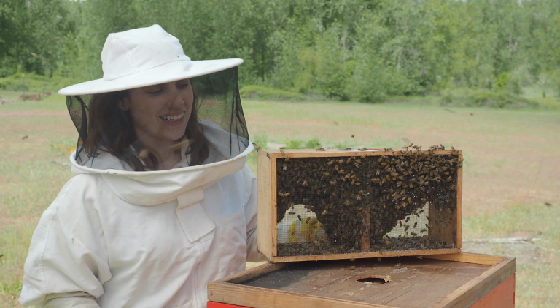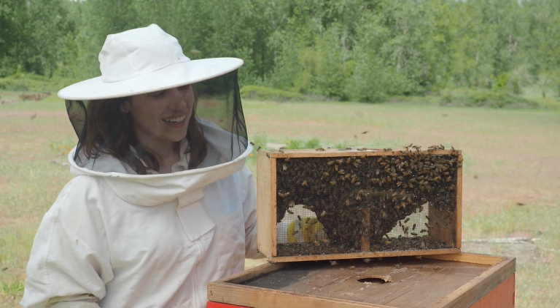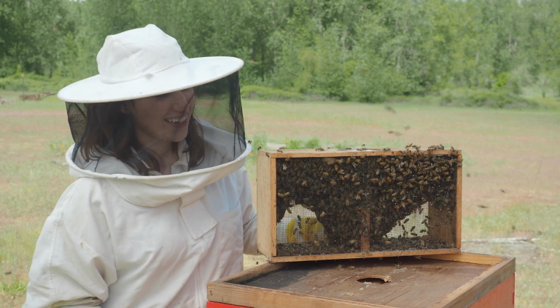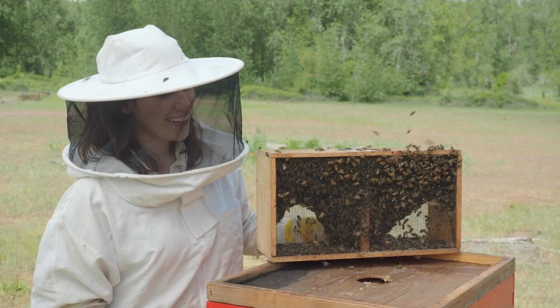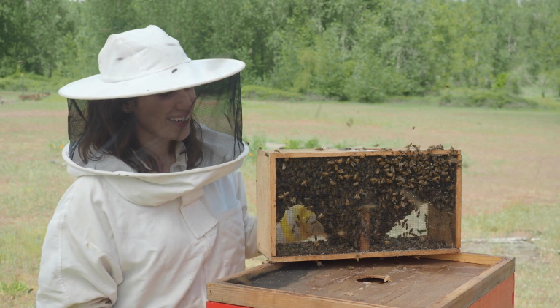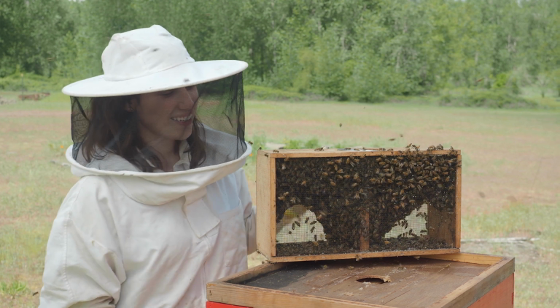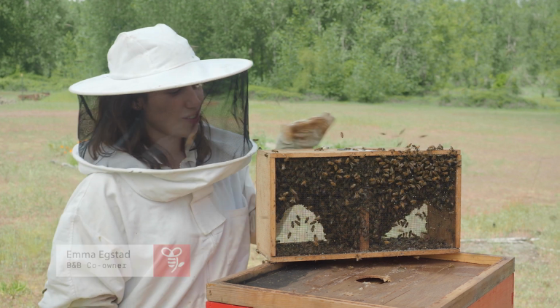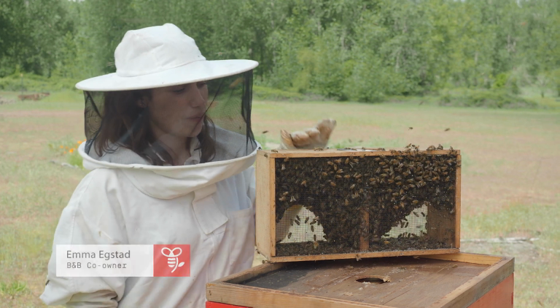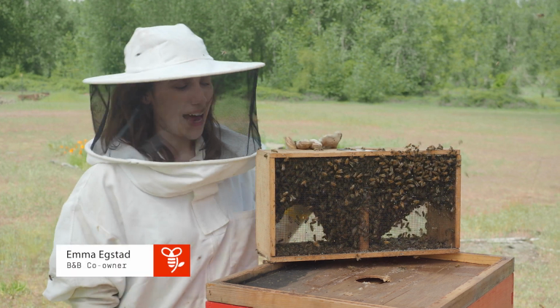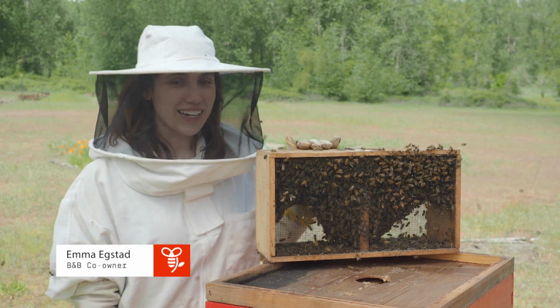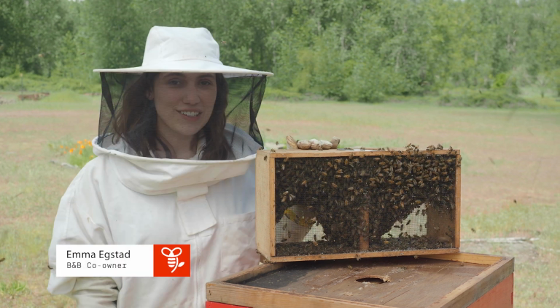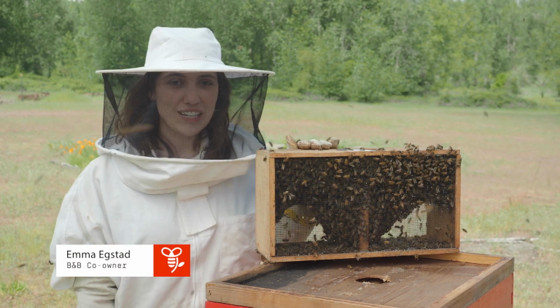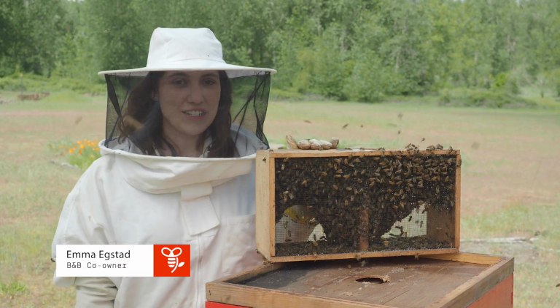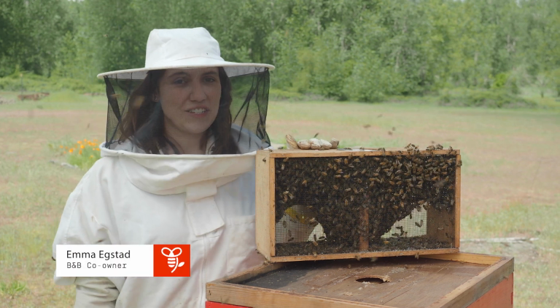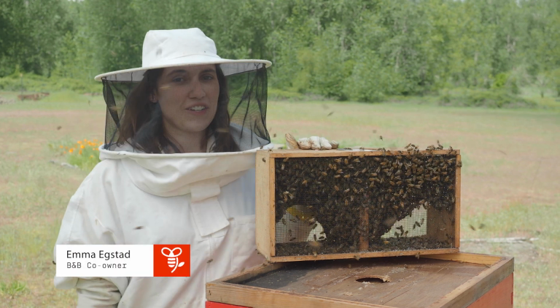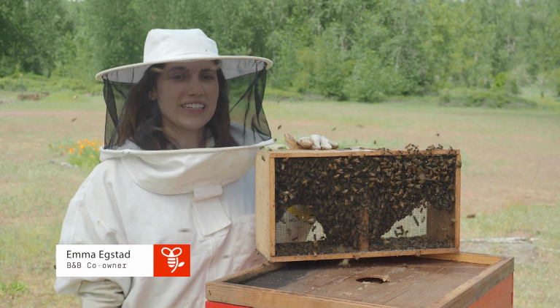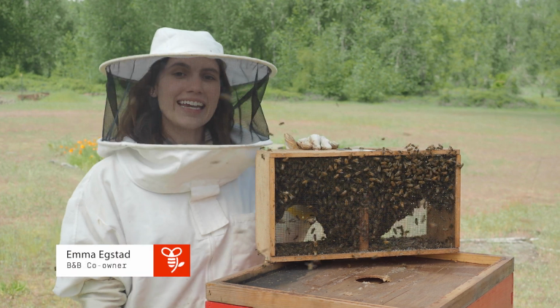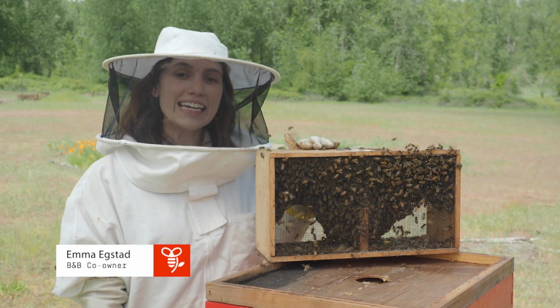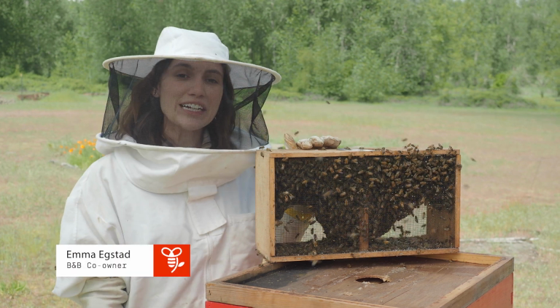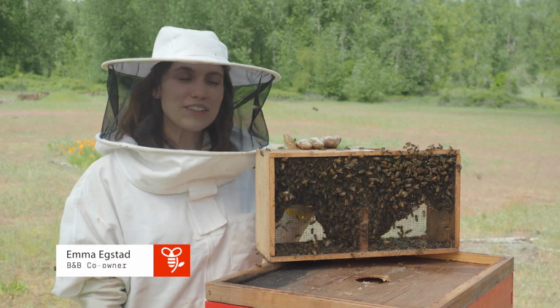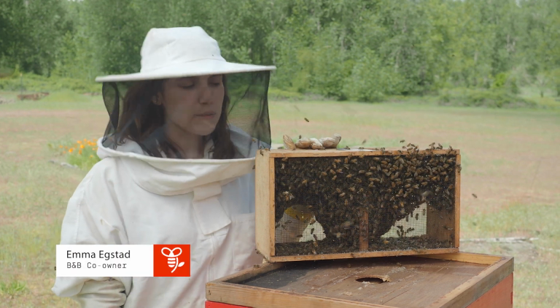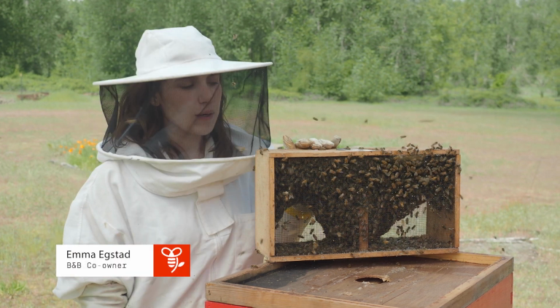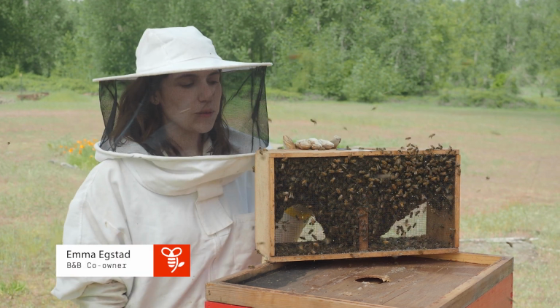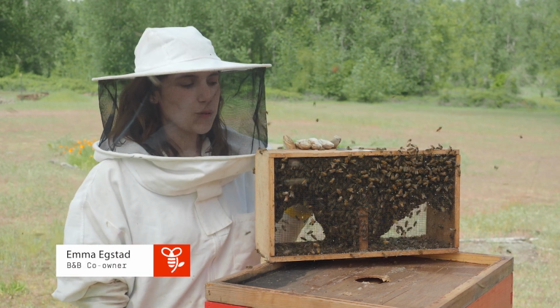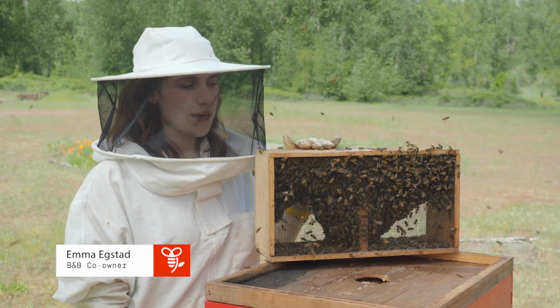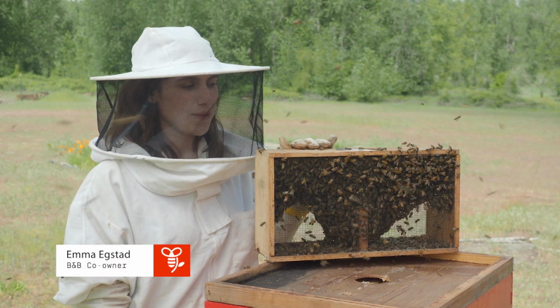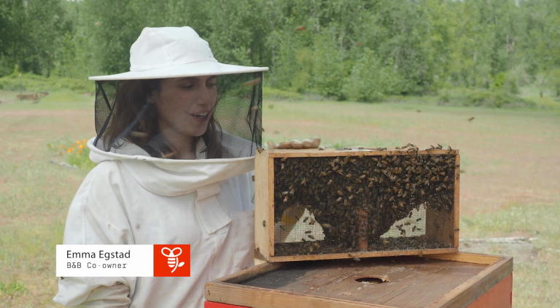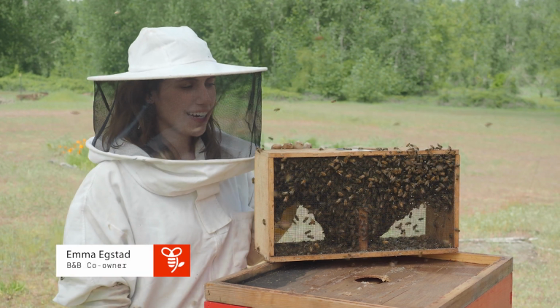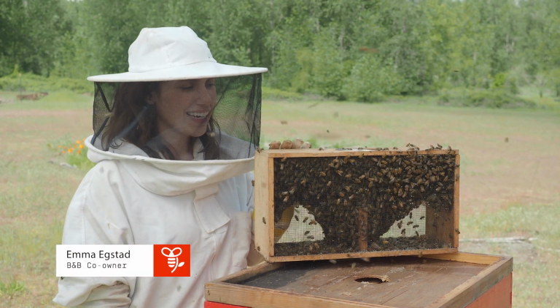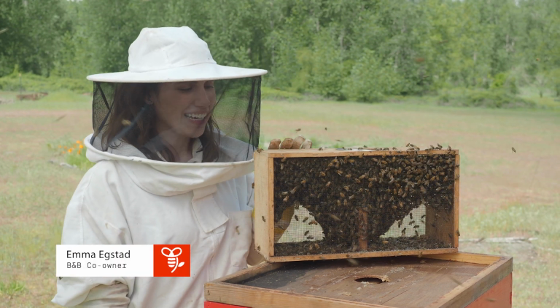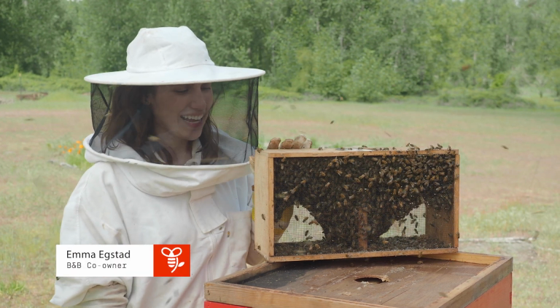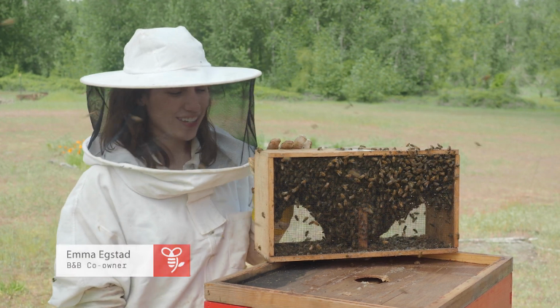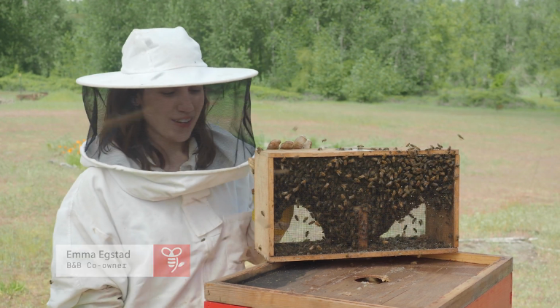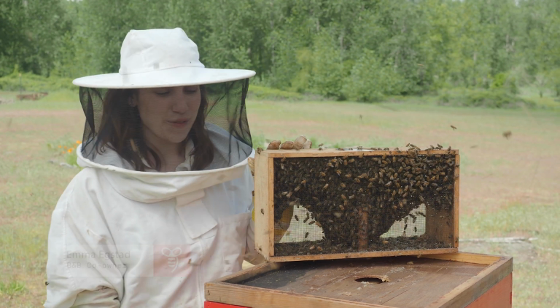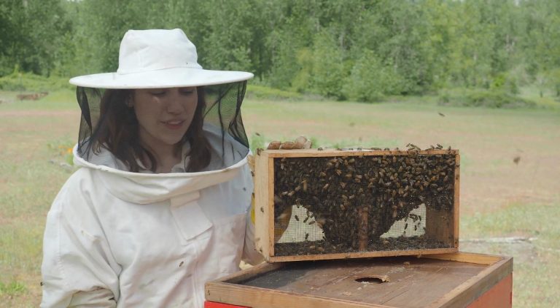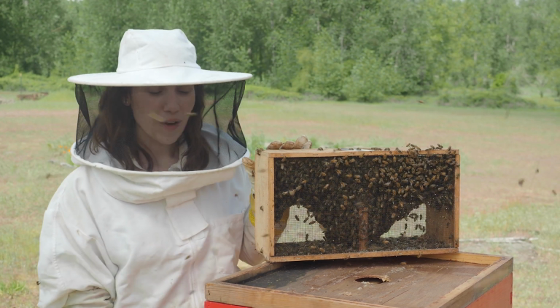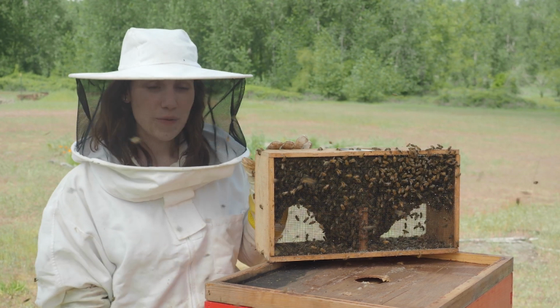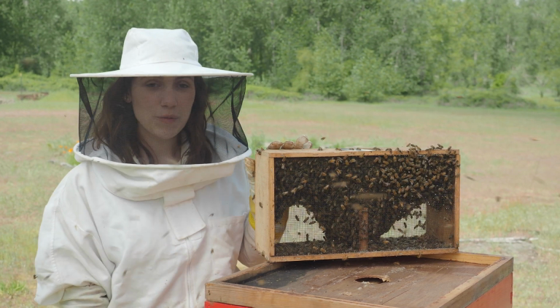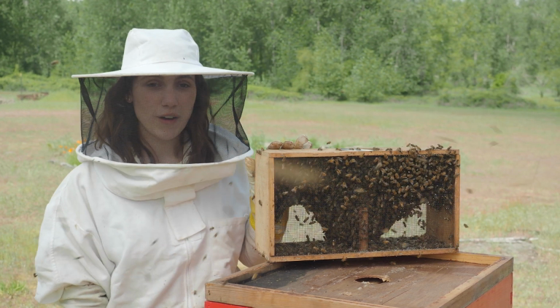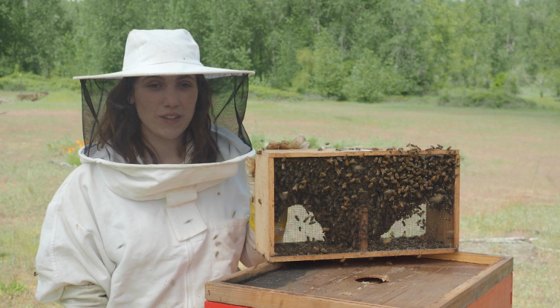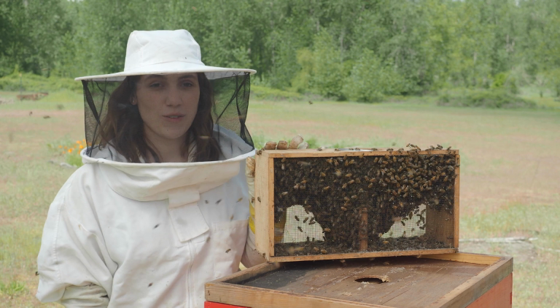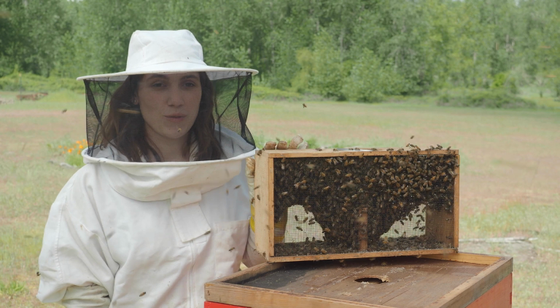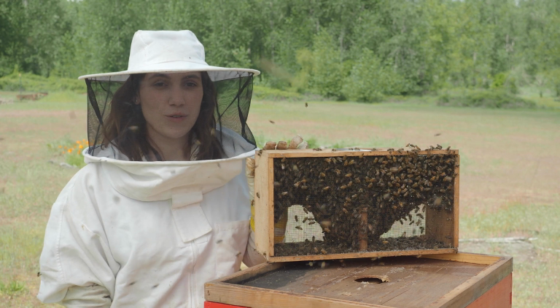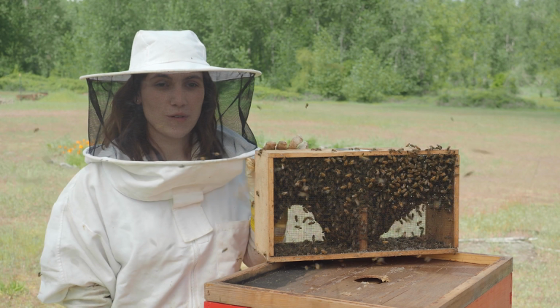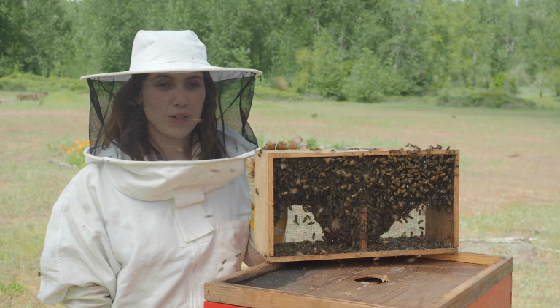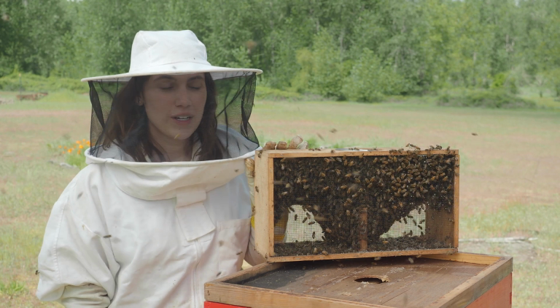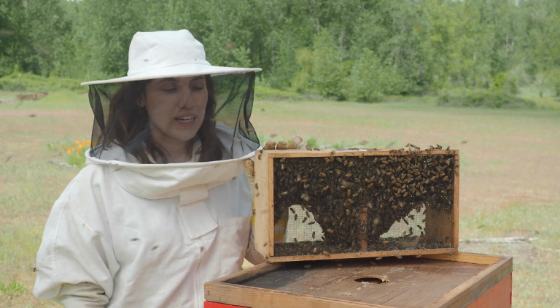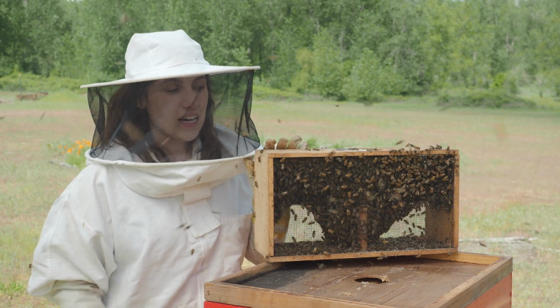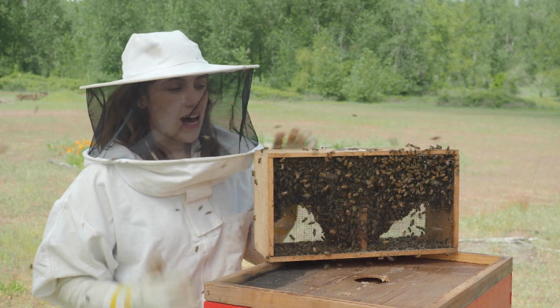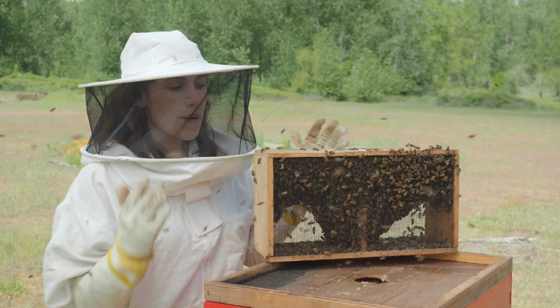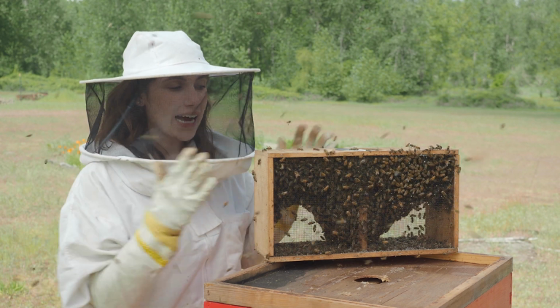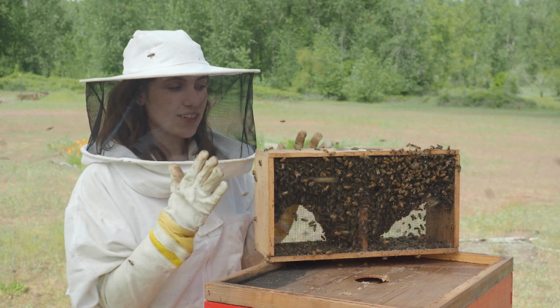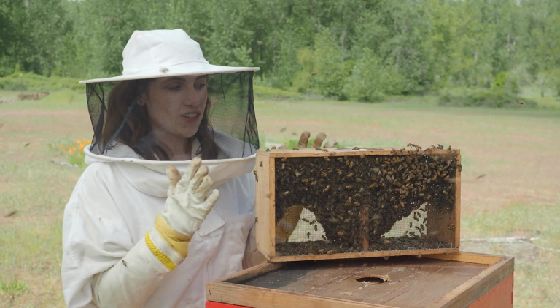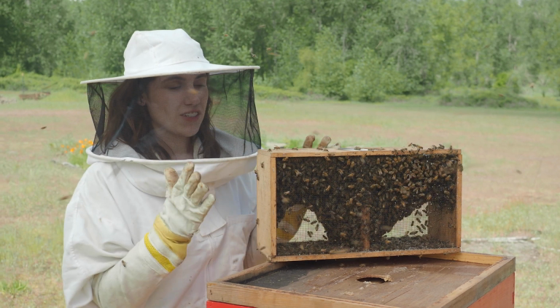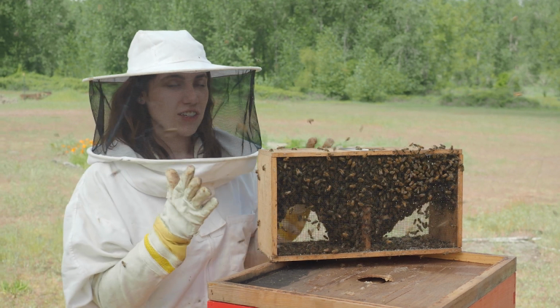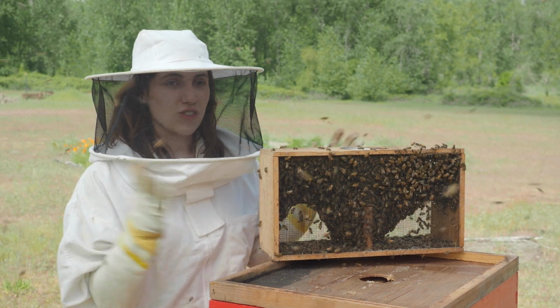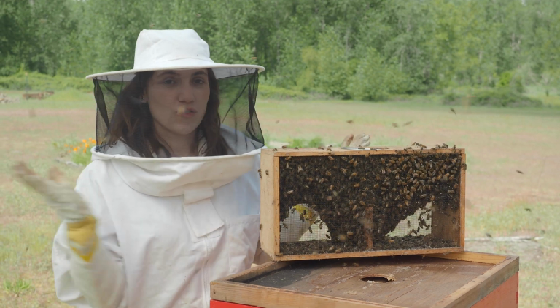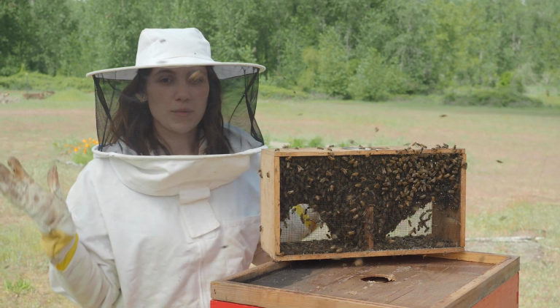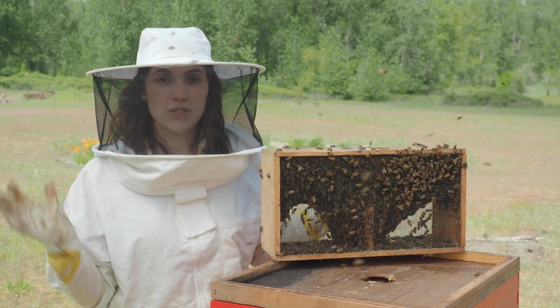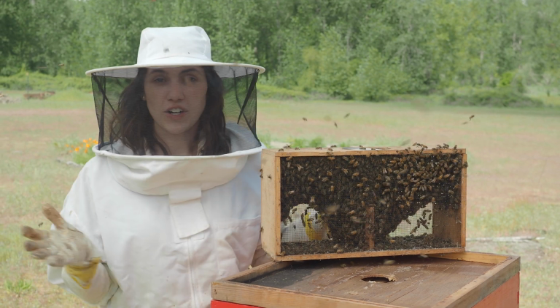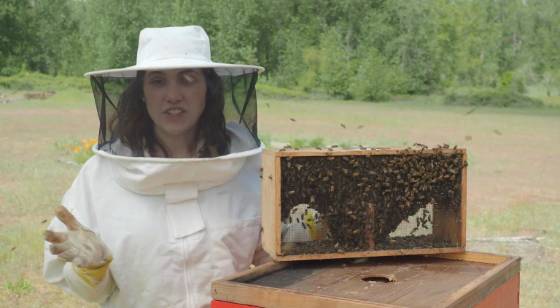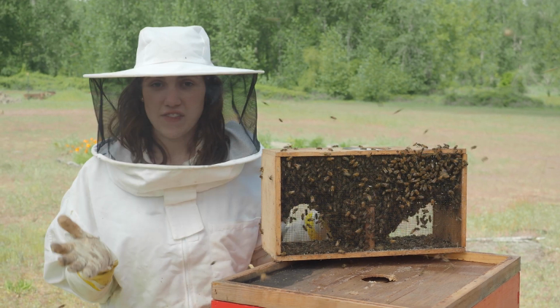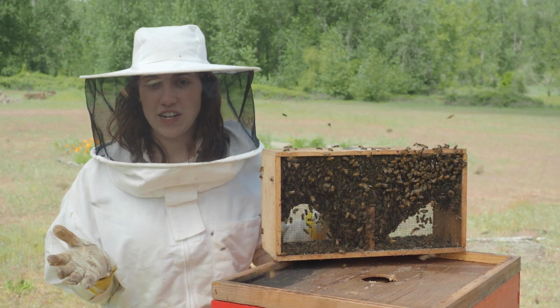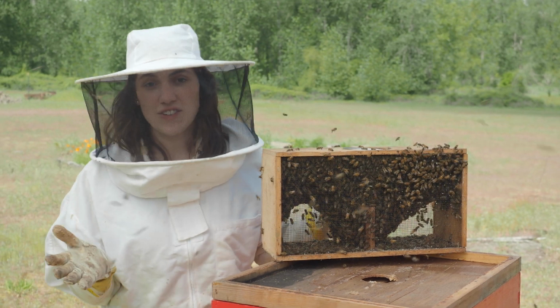It is package install day here at the Bee in Bloom Apiary and we're going to walk you through a package installation from start to finish.